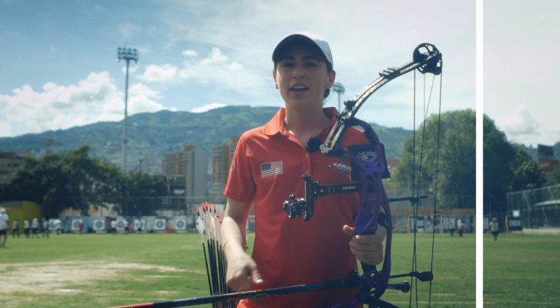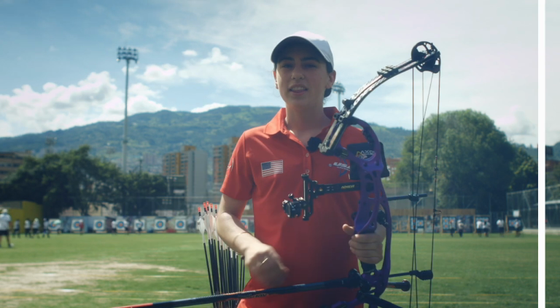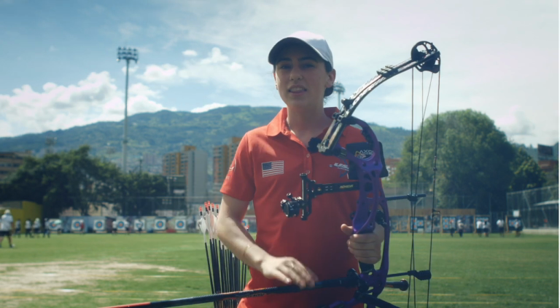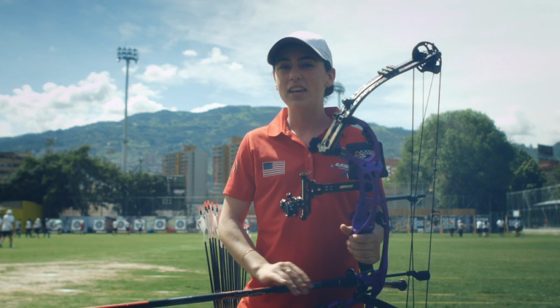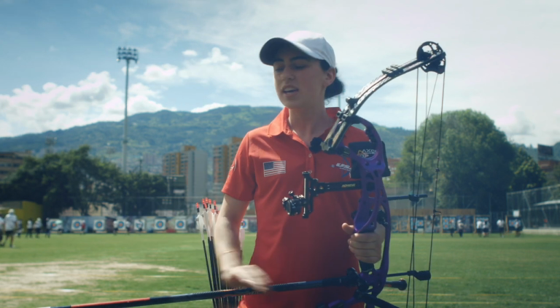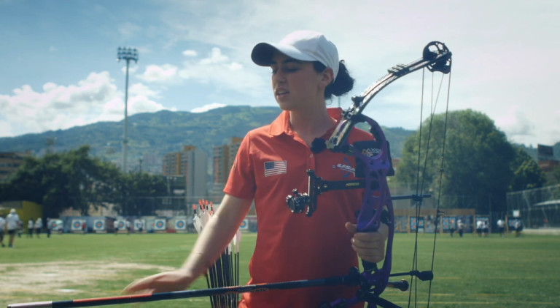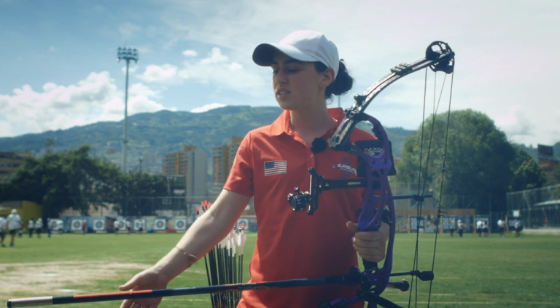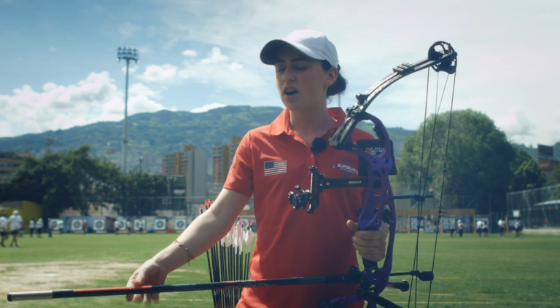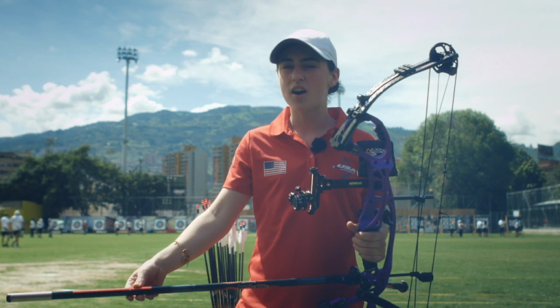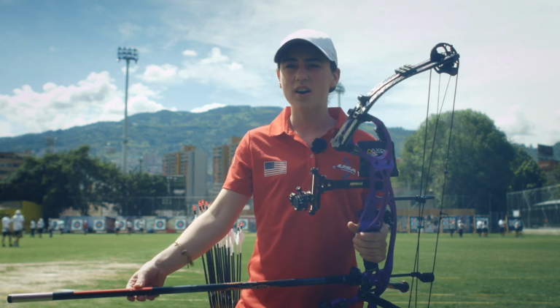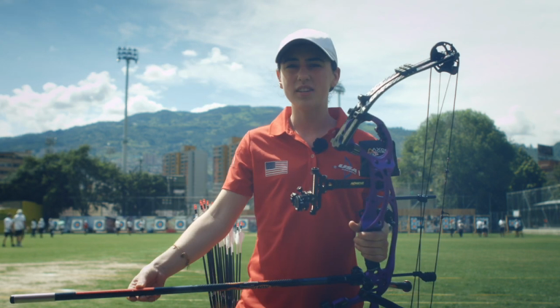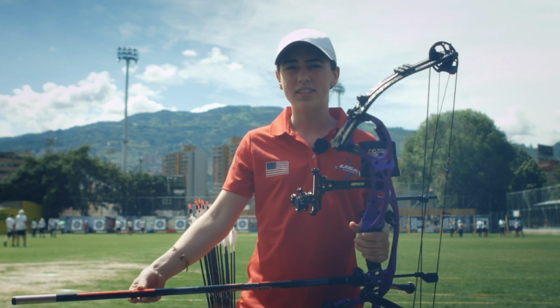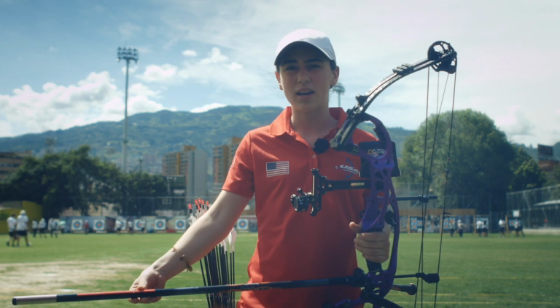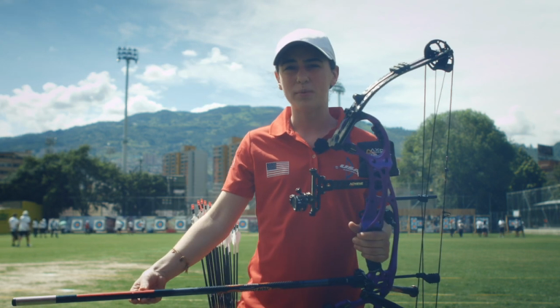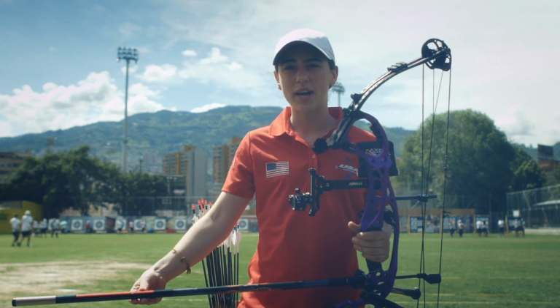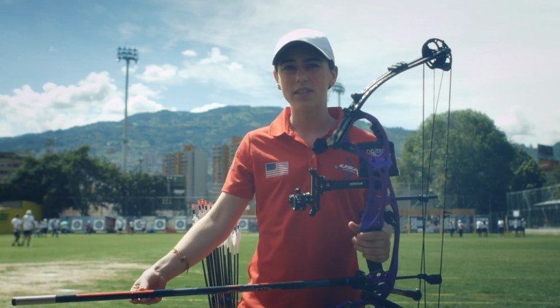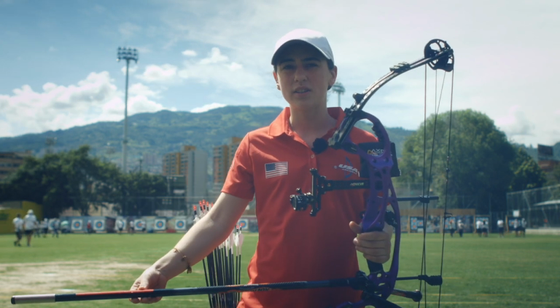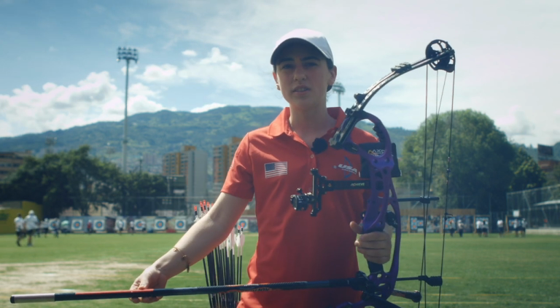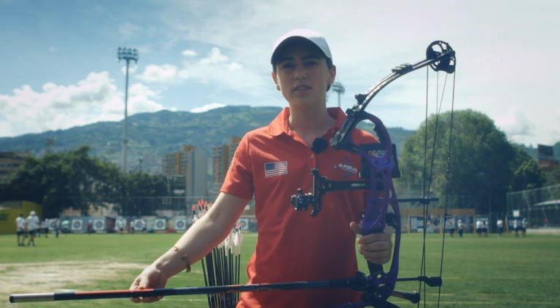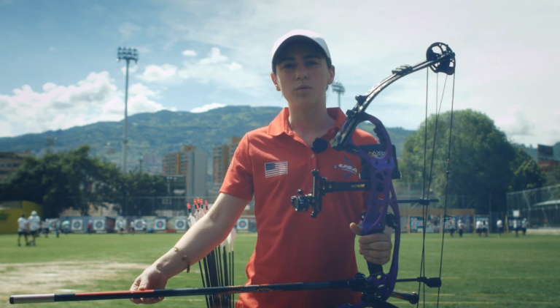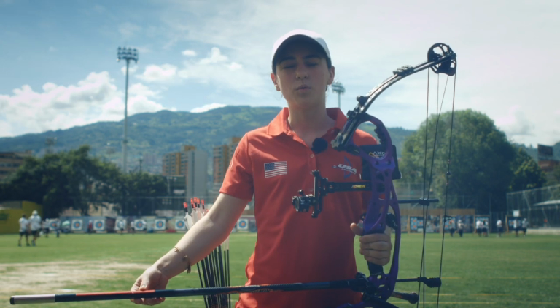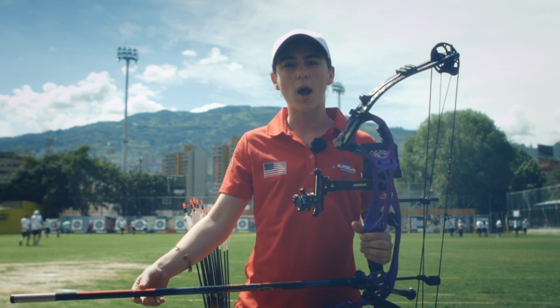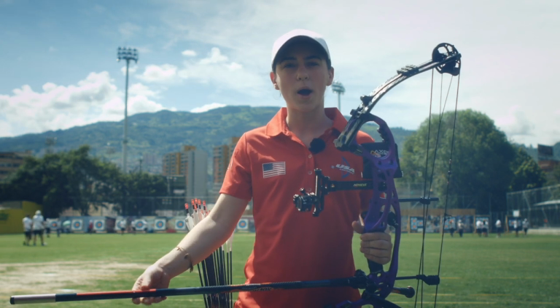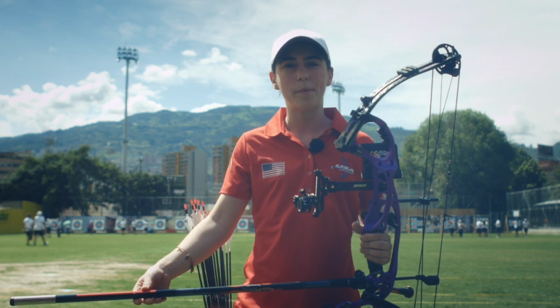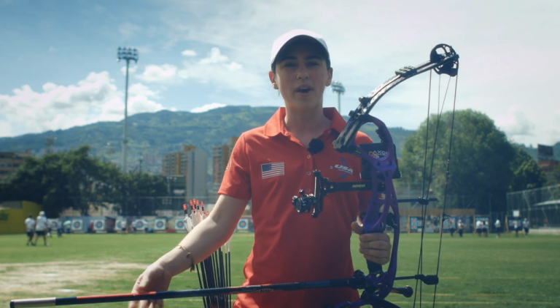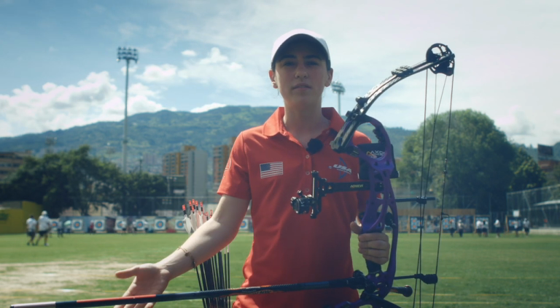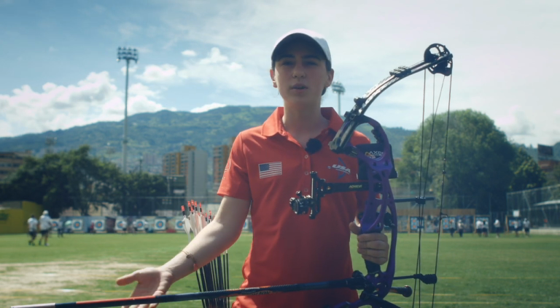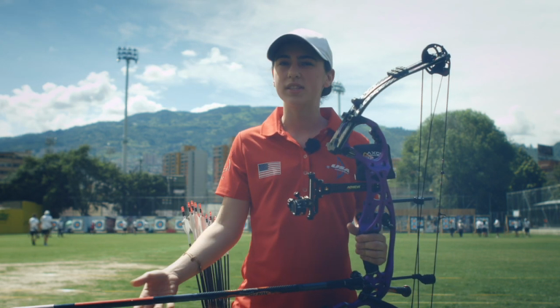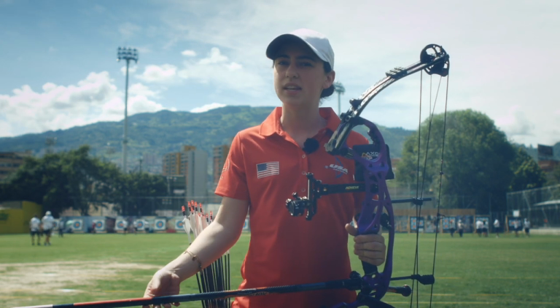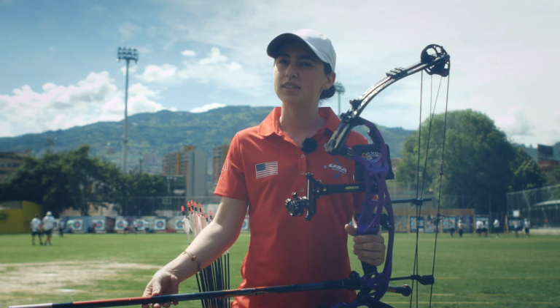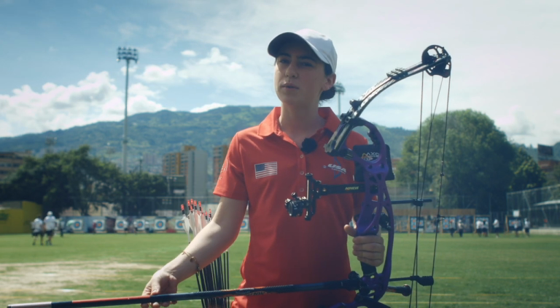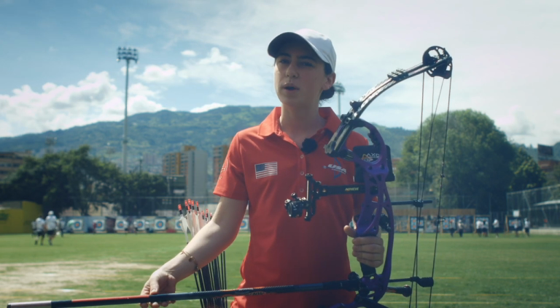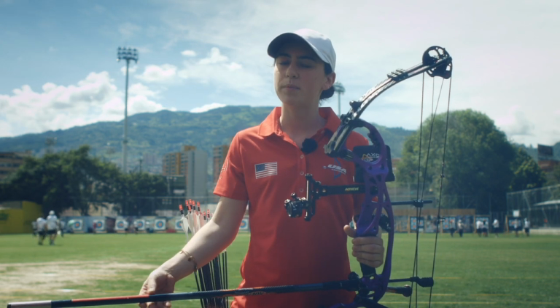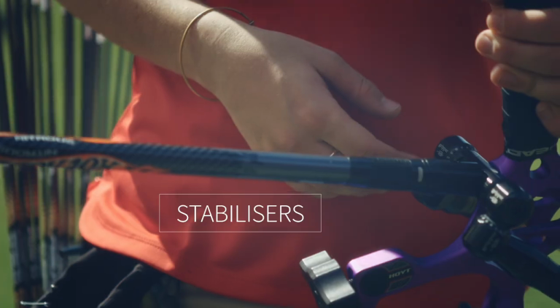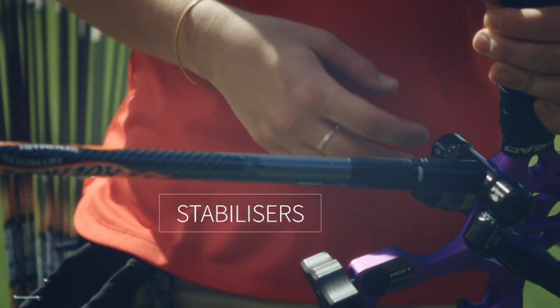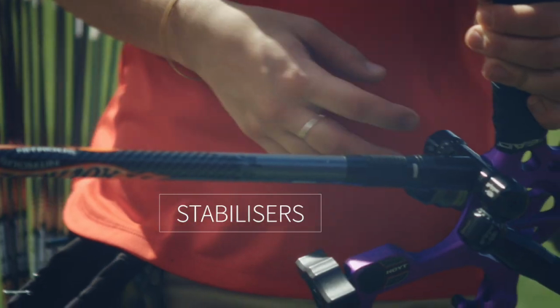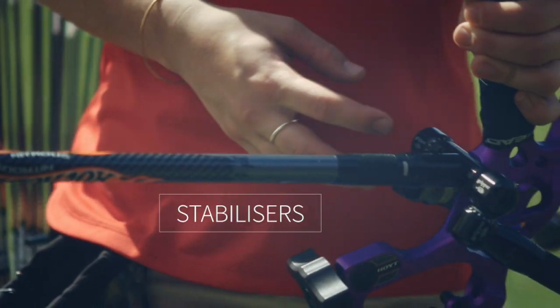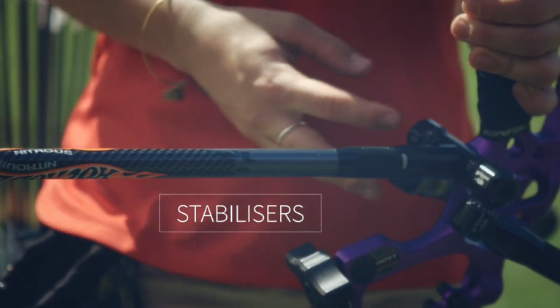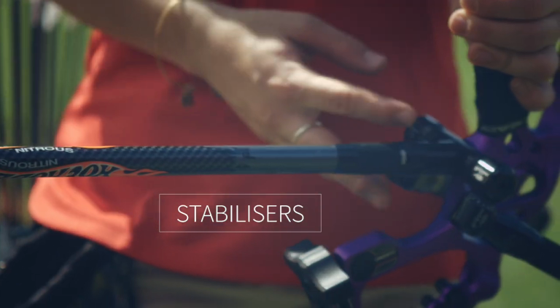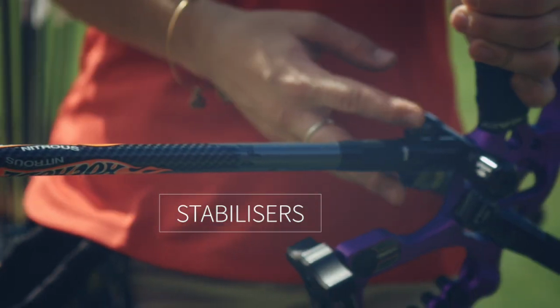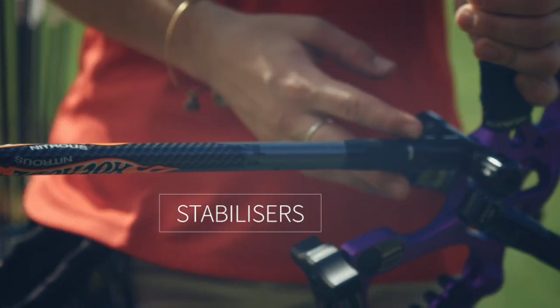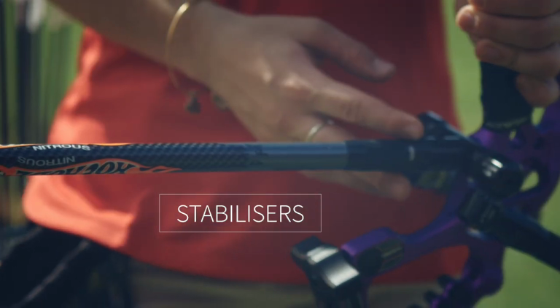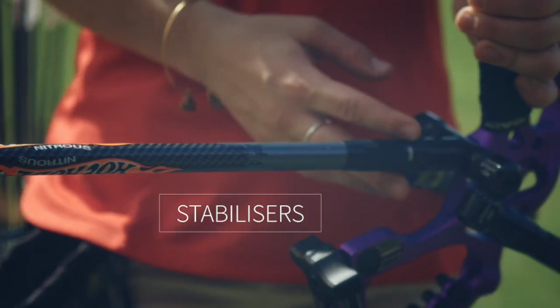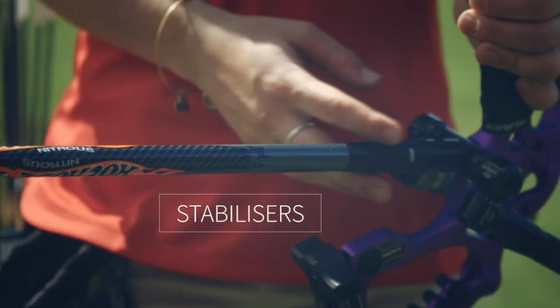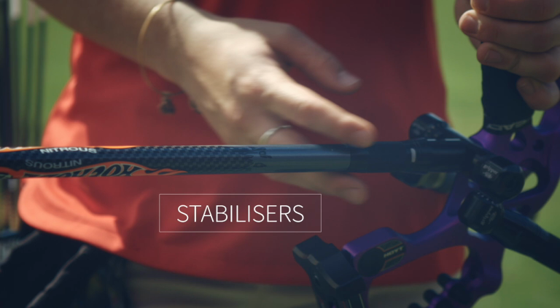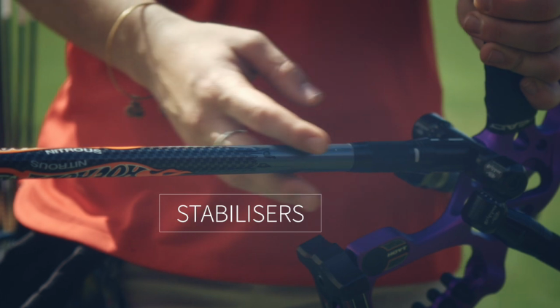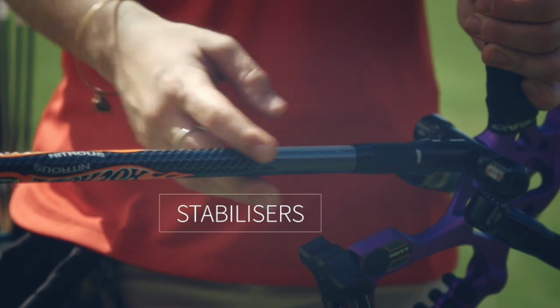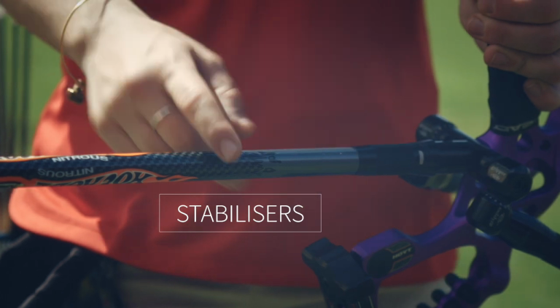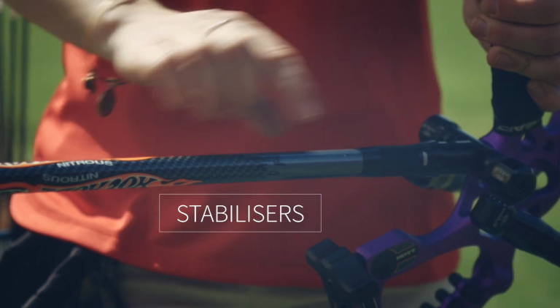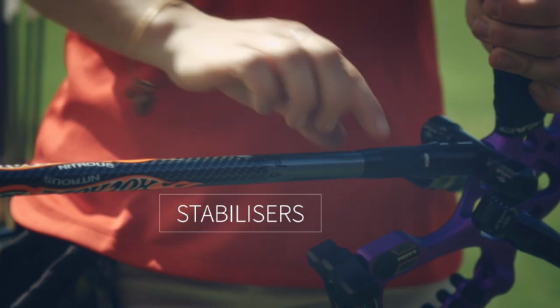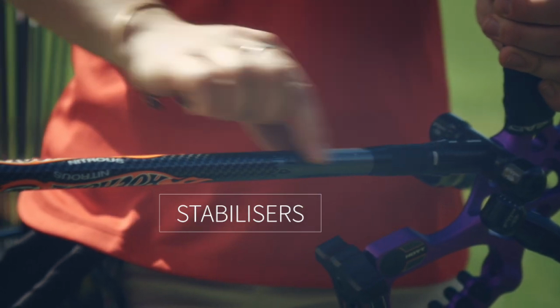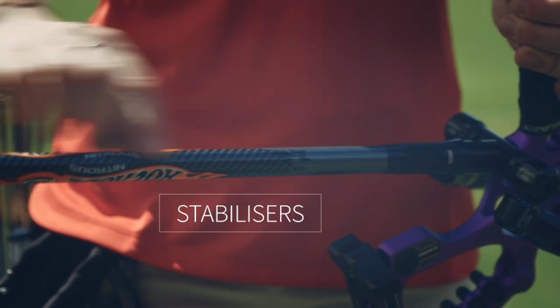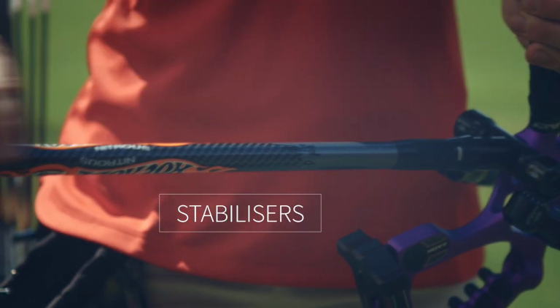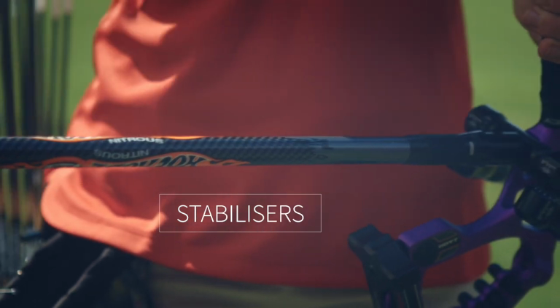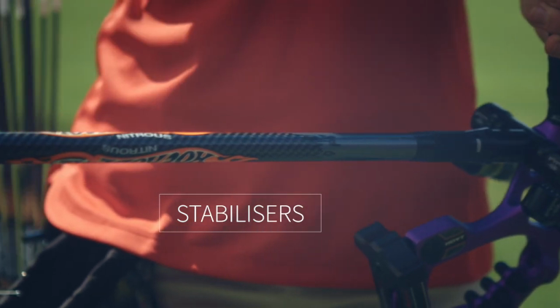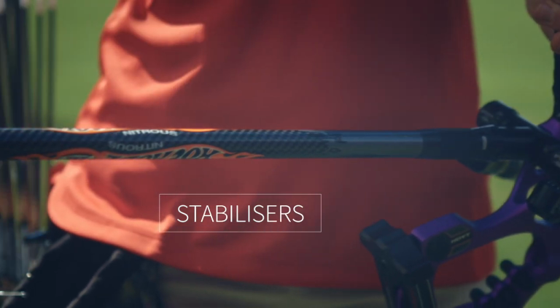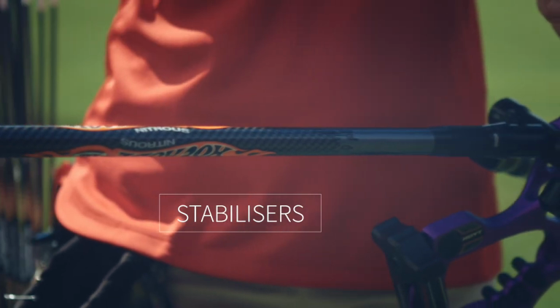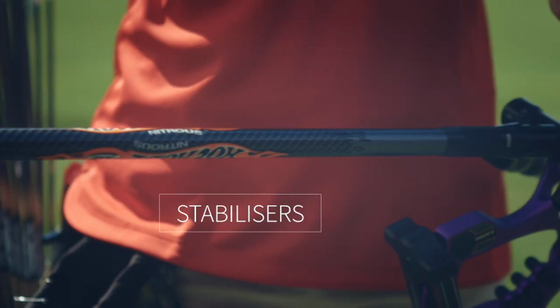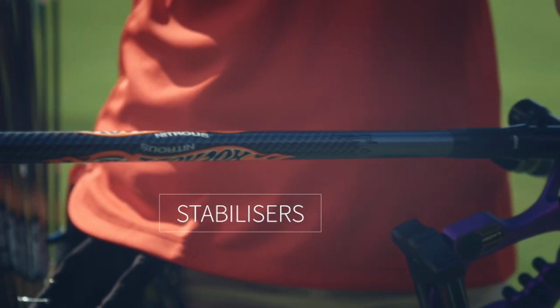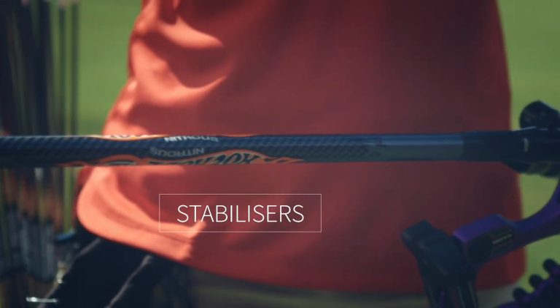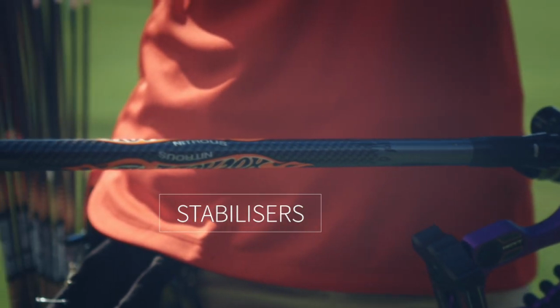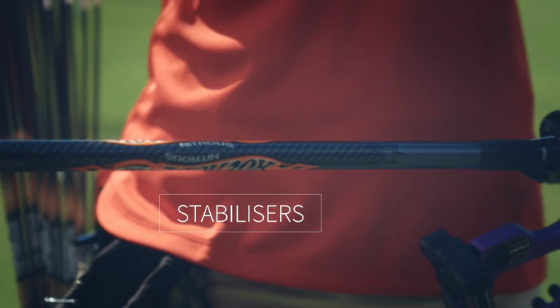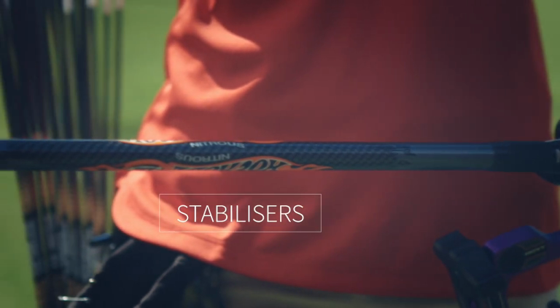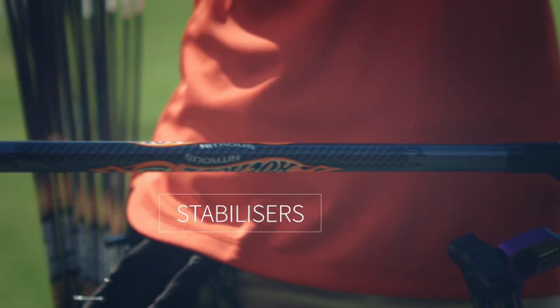These are stabilizers. Everyone sets them up a little bit differently and they help balance the bow when I shoot.